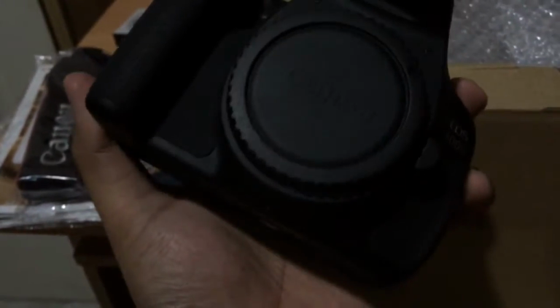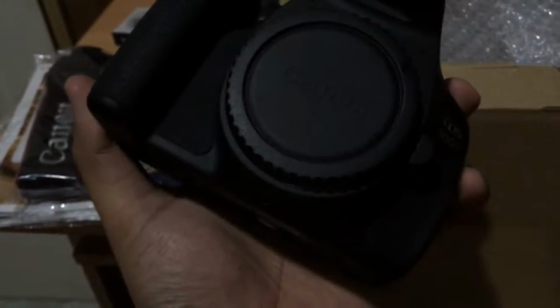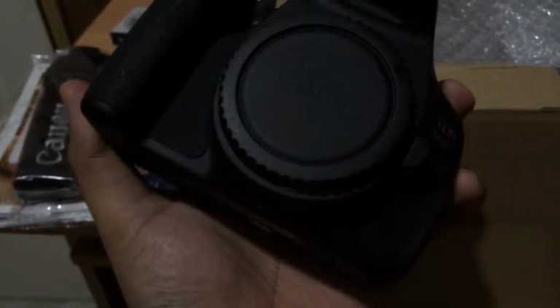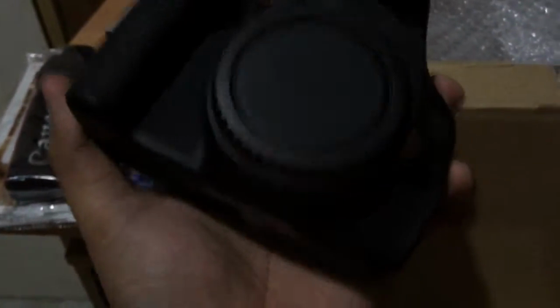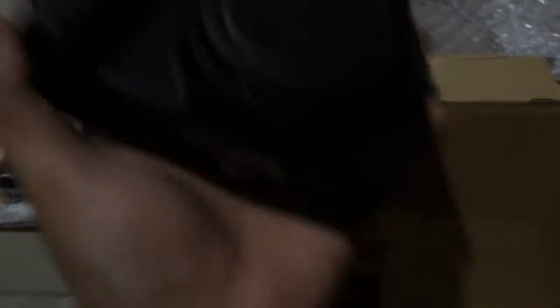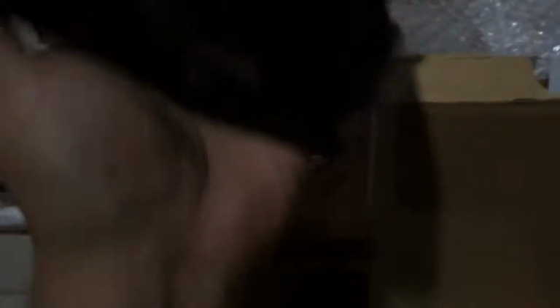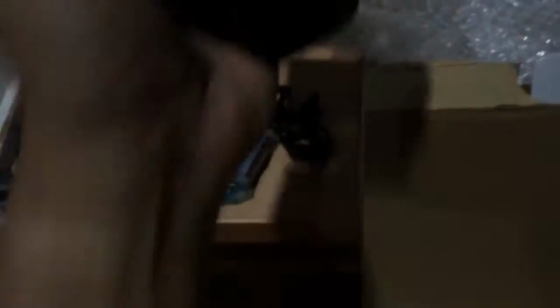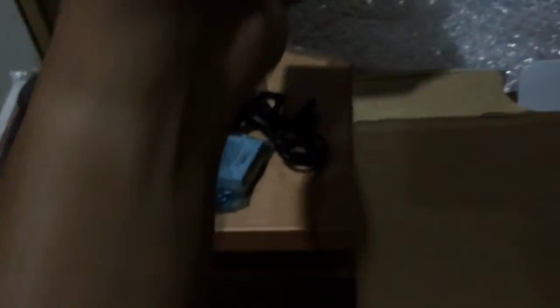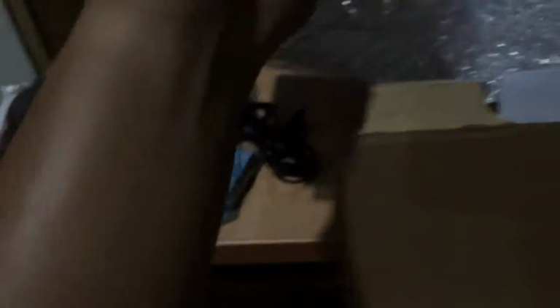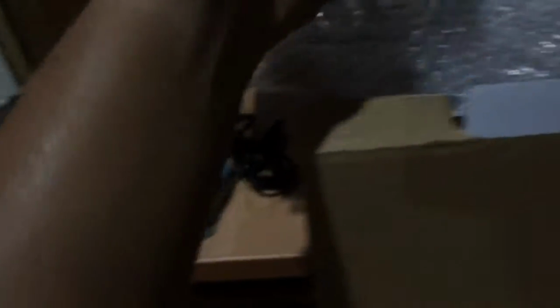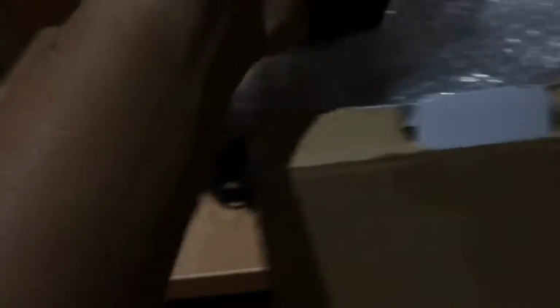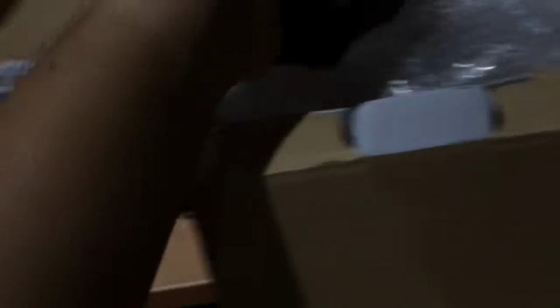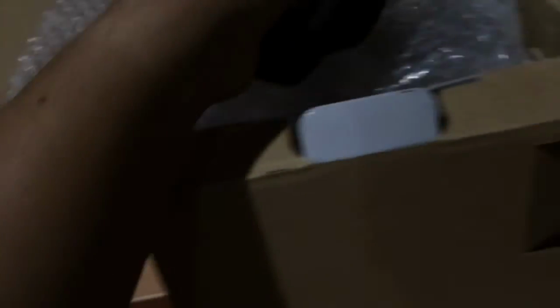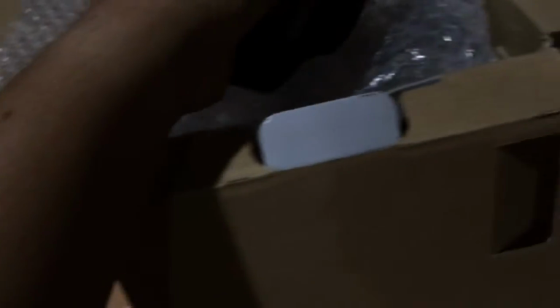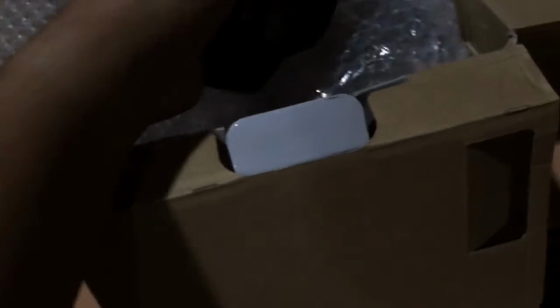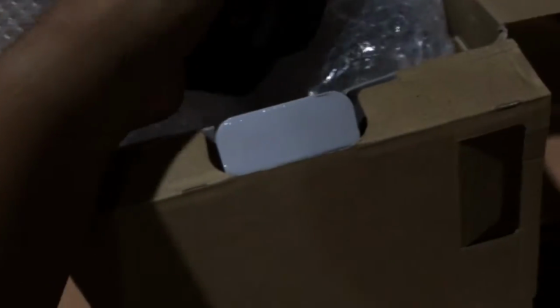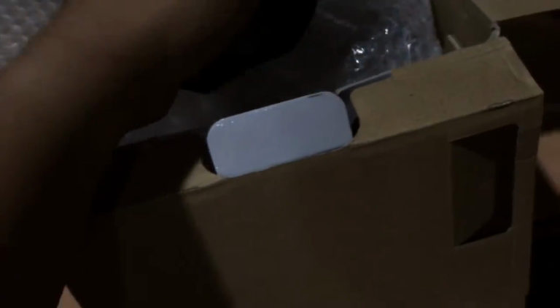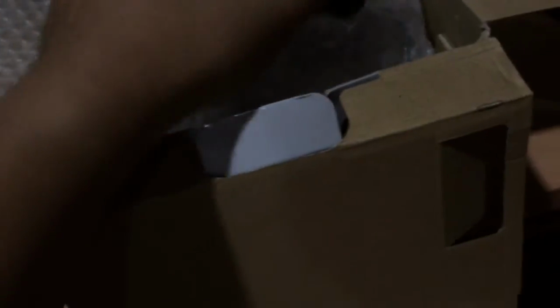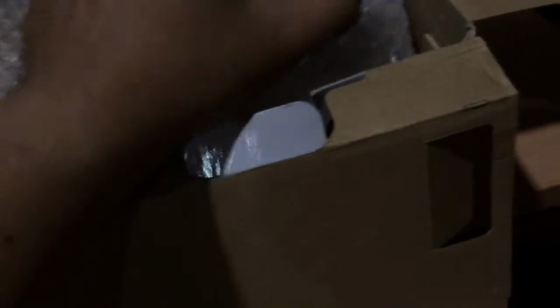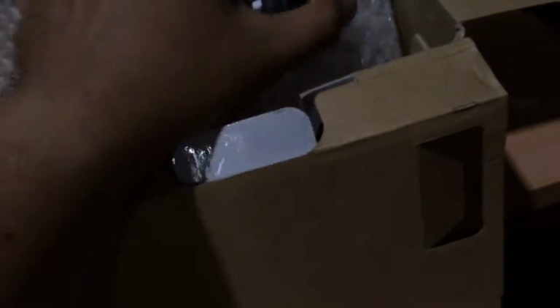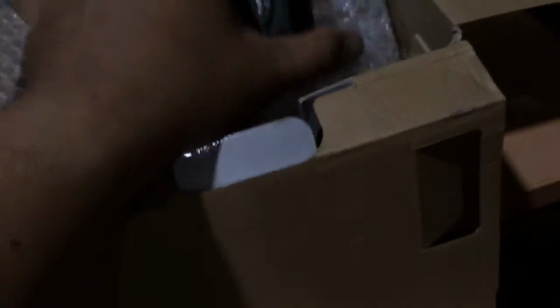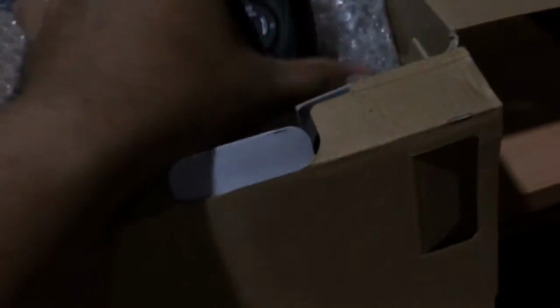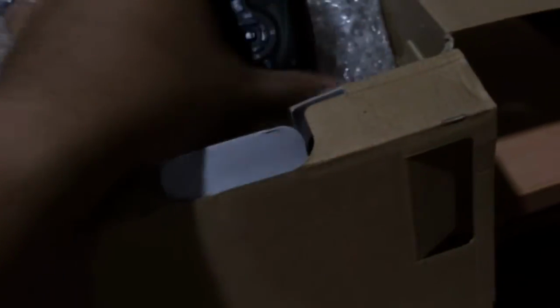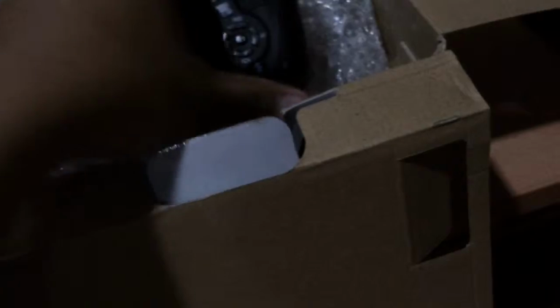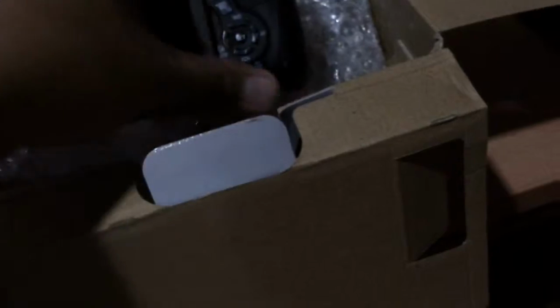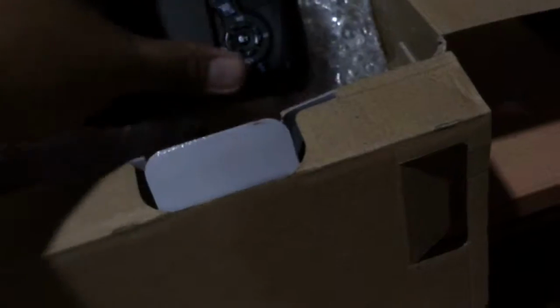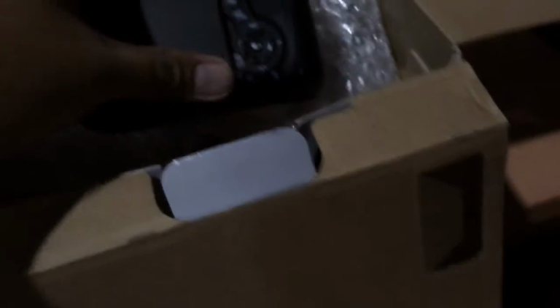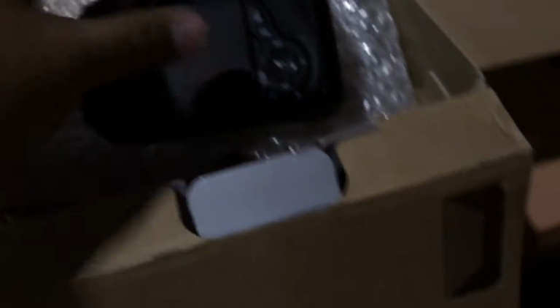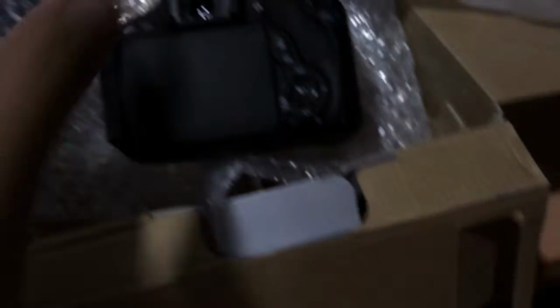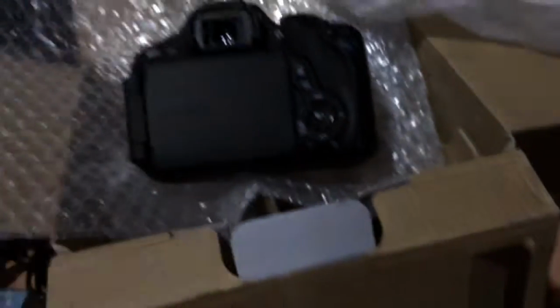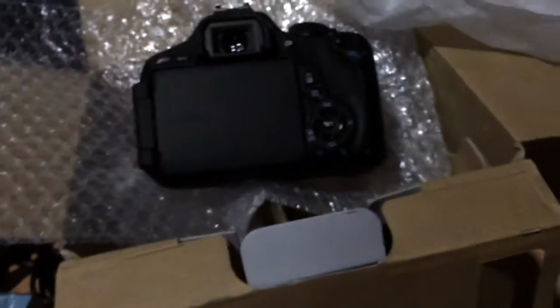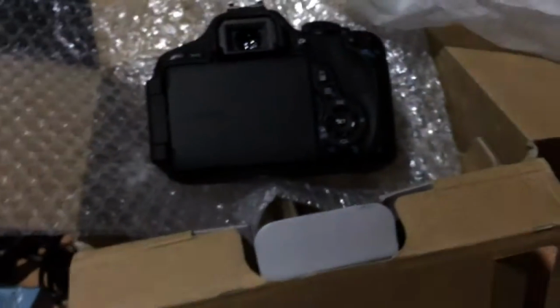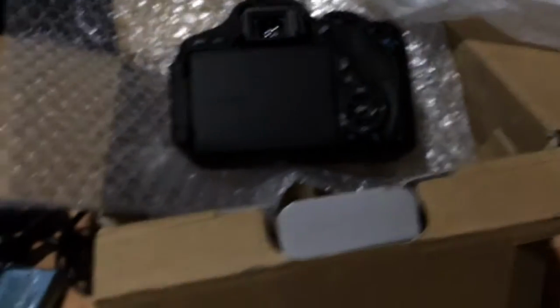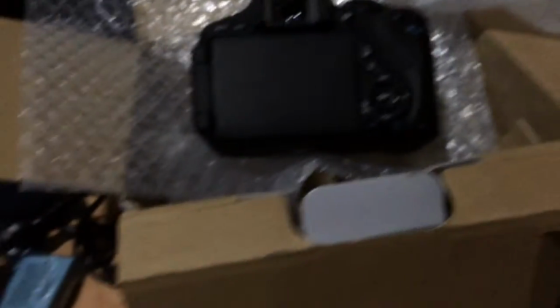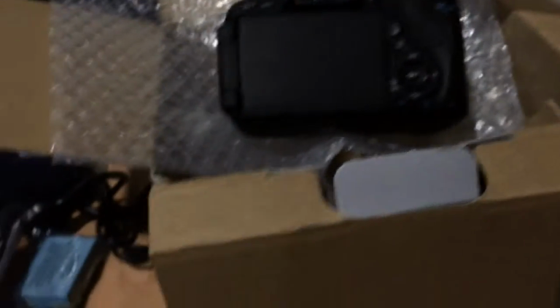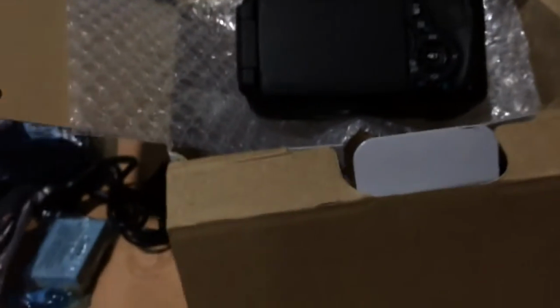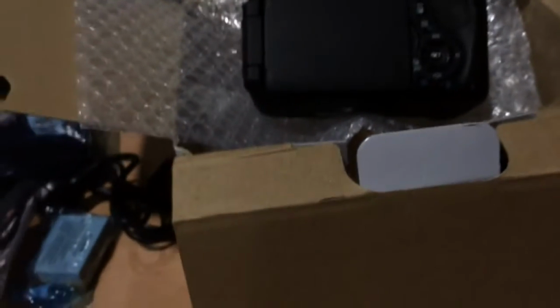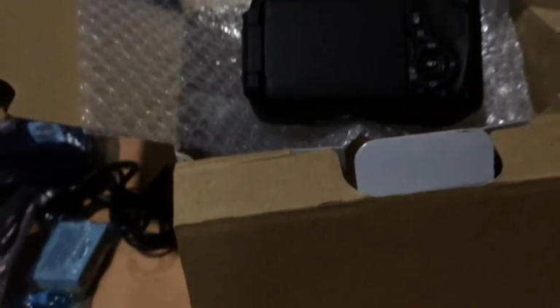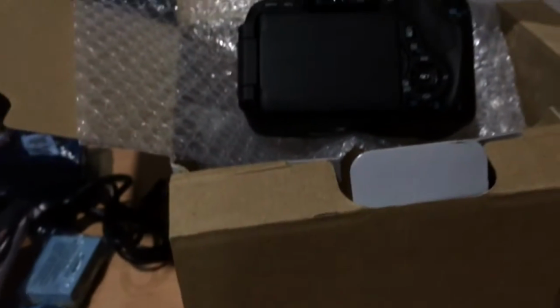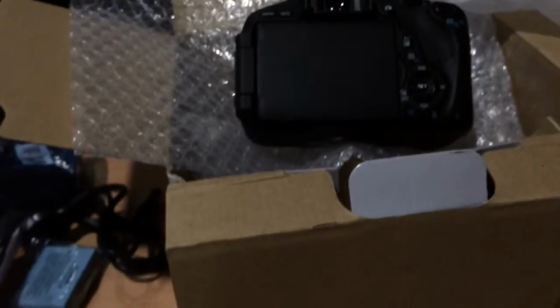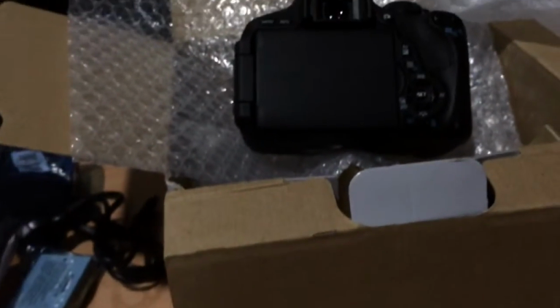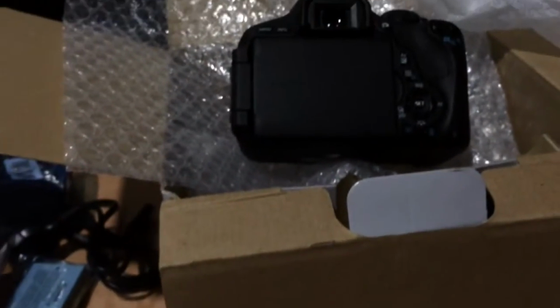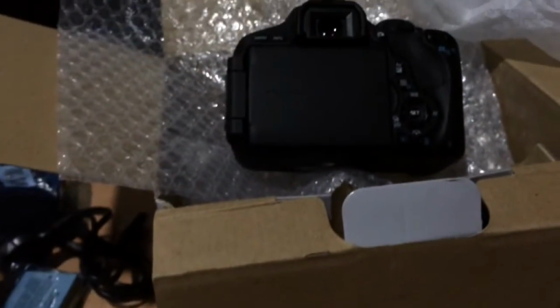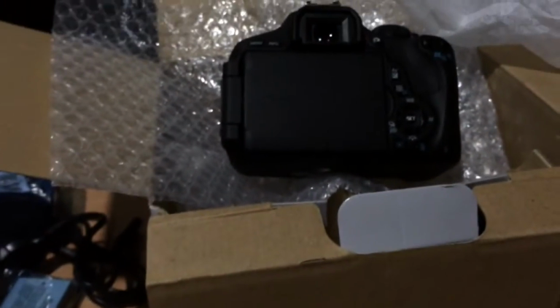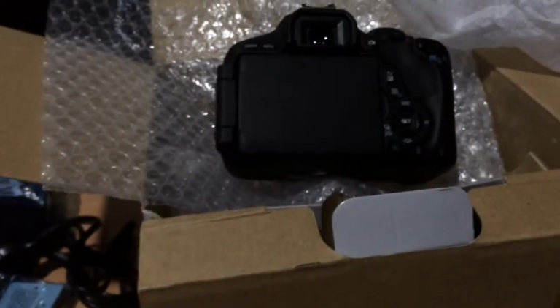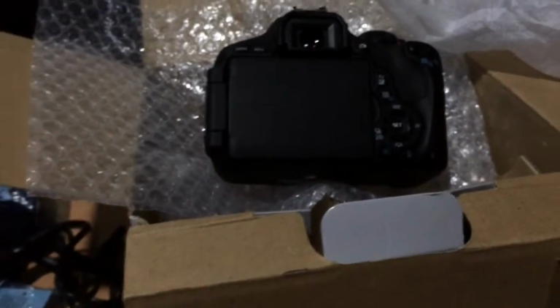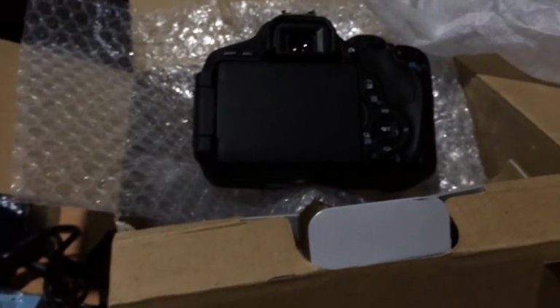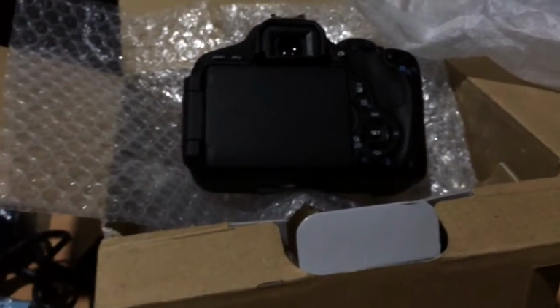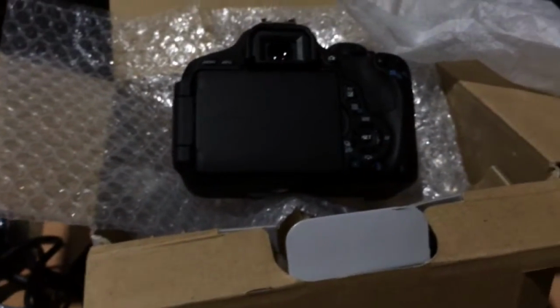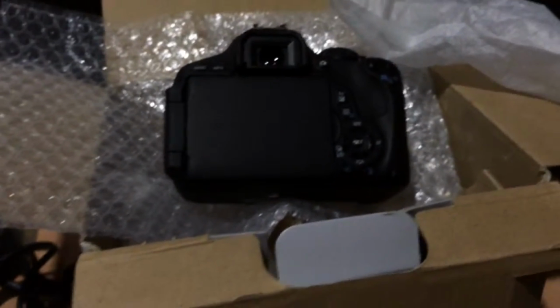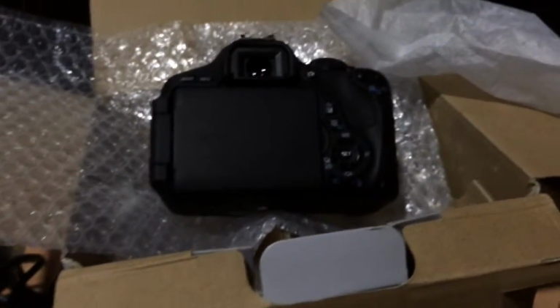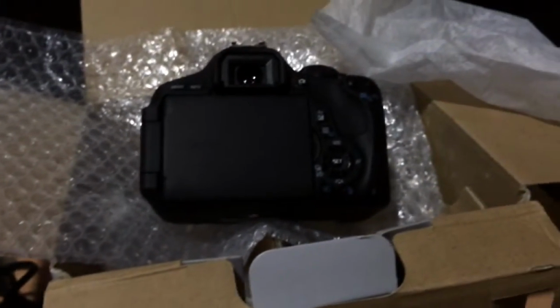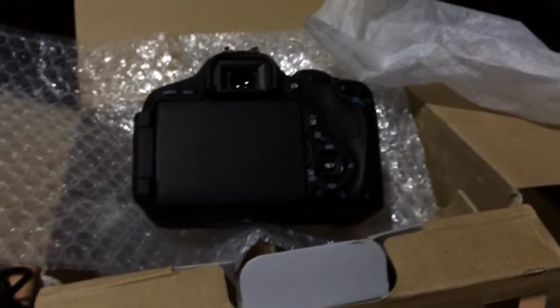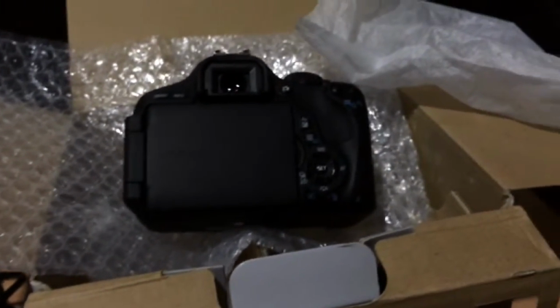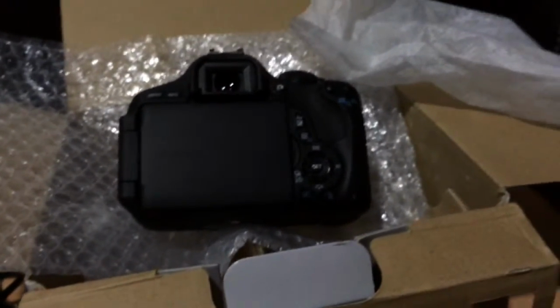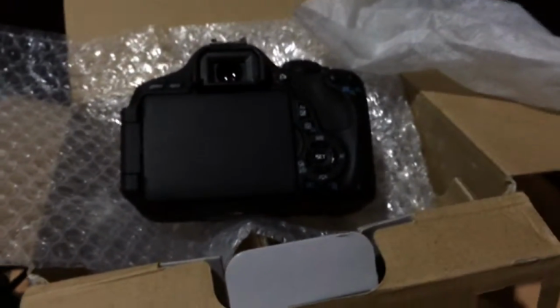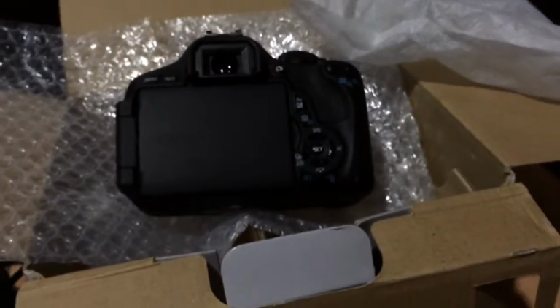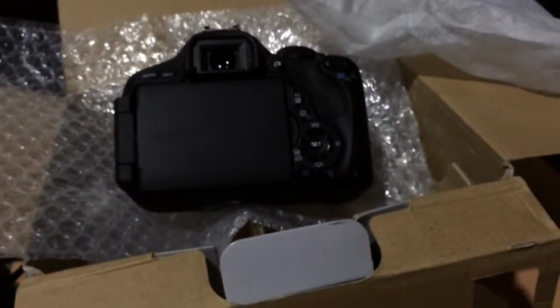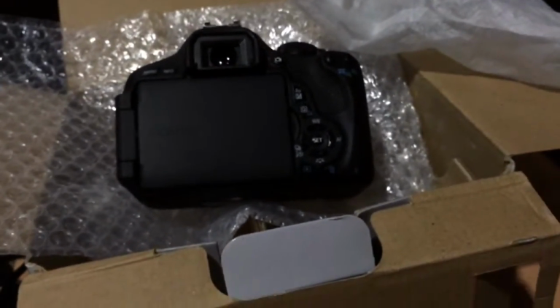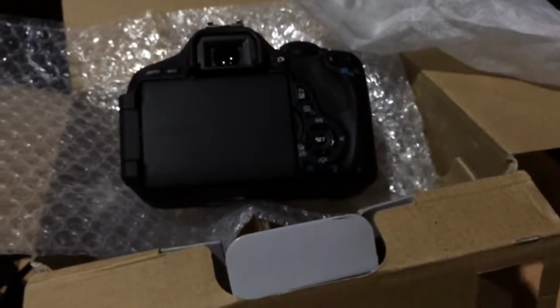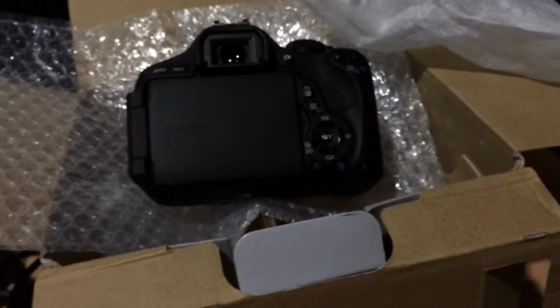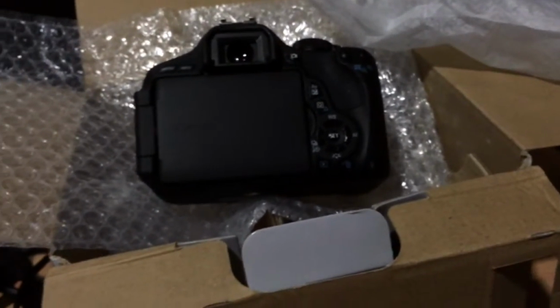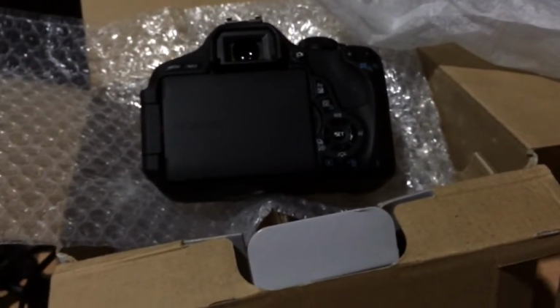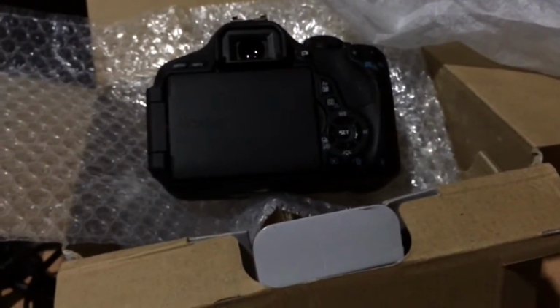So that's the unboxing of the Canon EOS 600D. Thanks for watching.